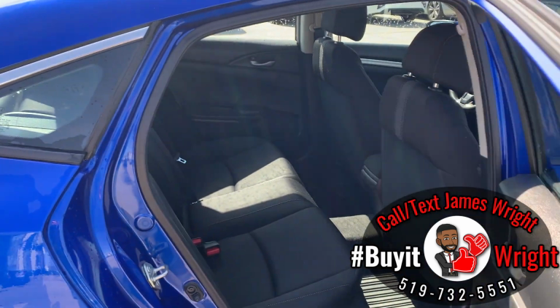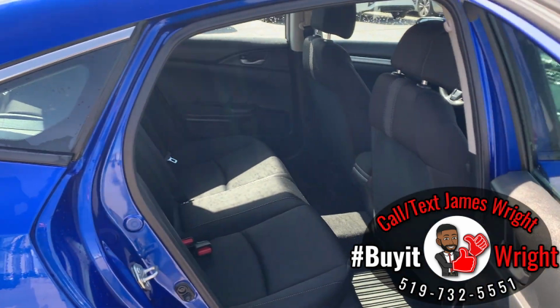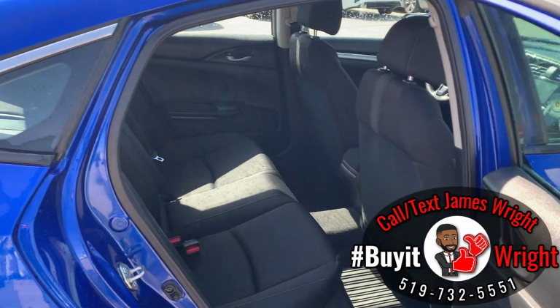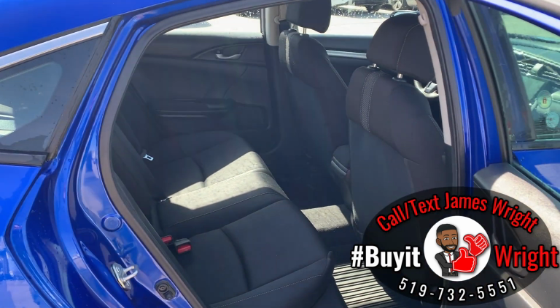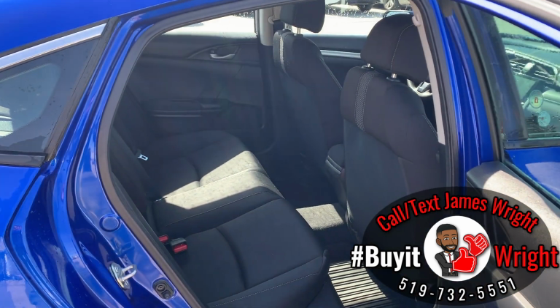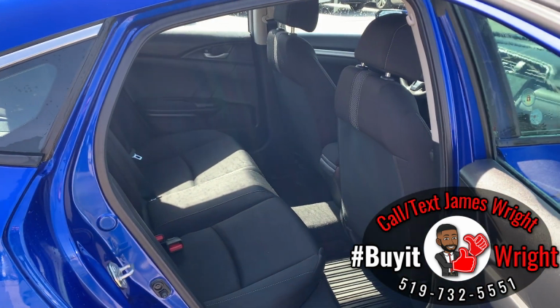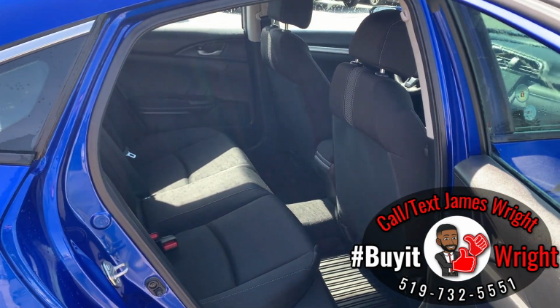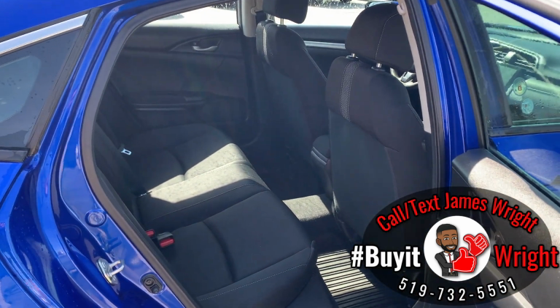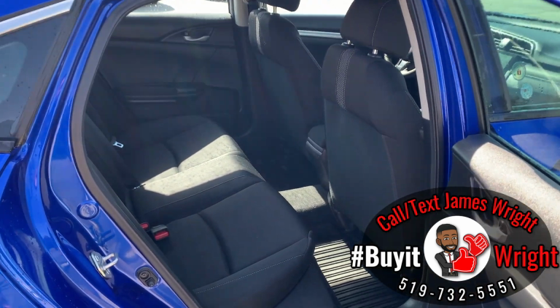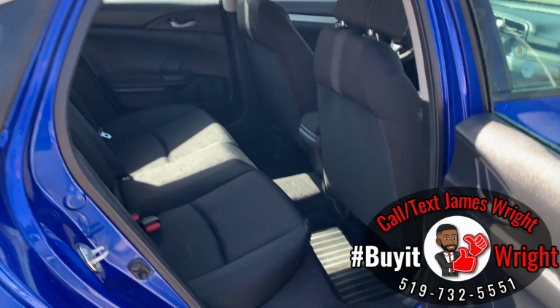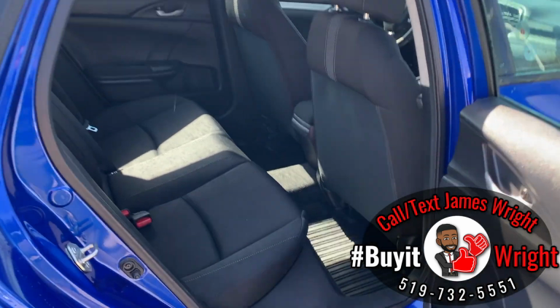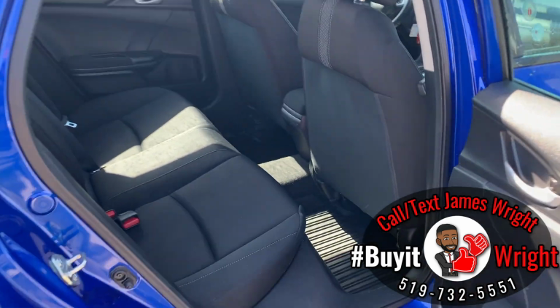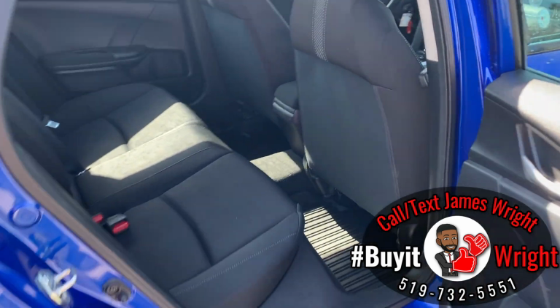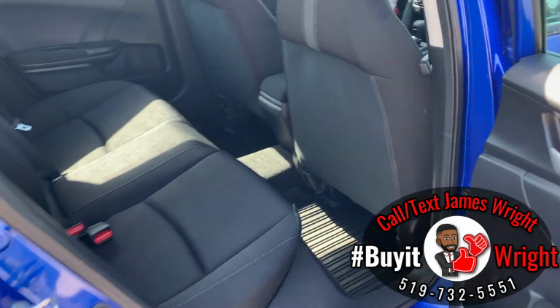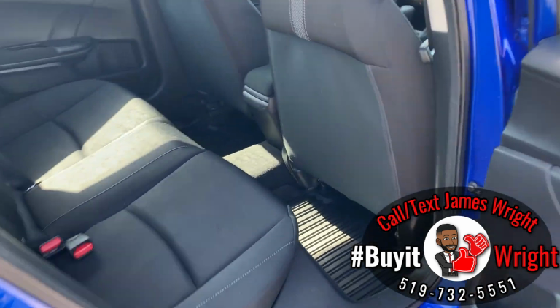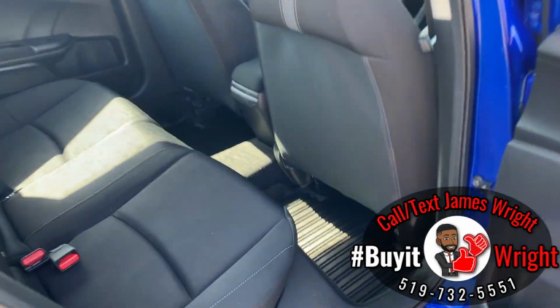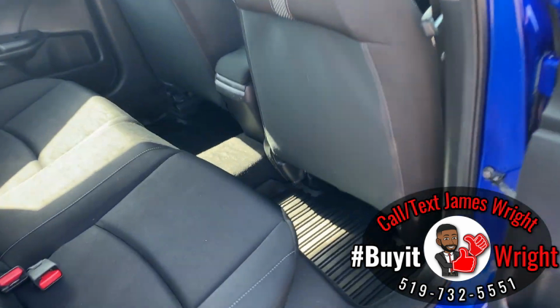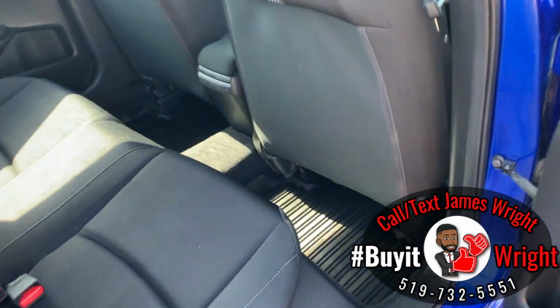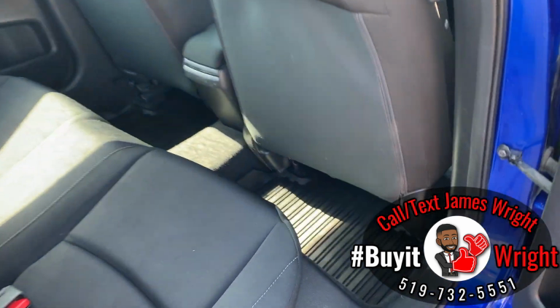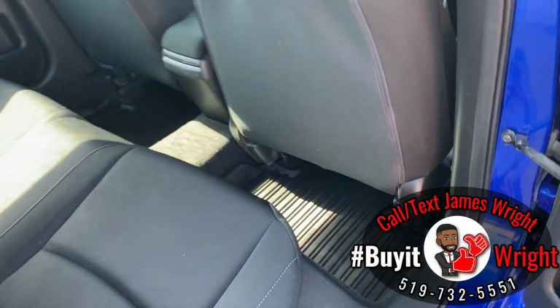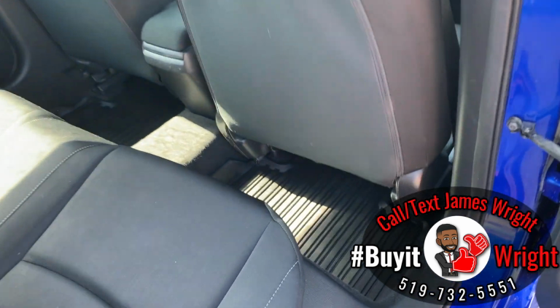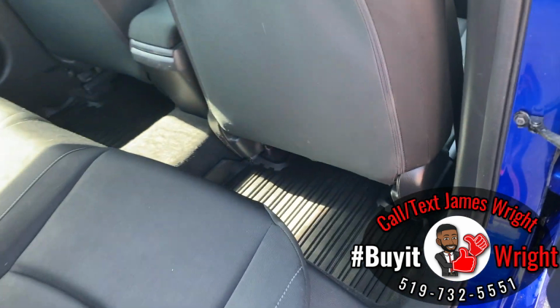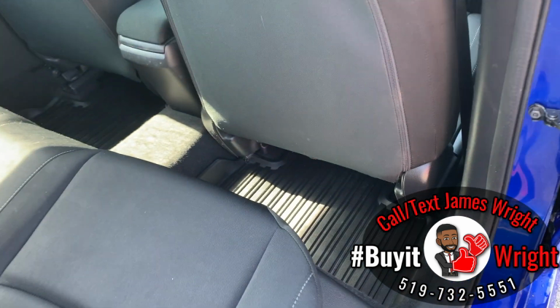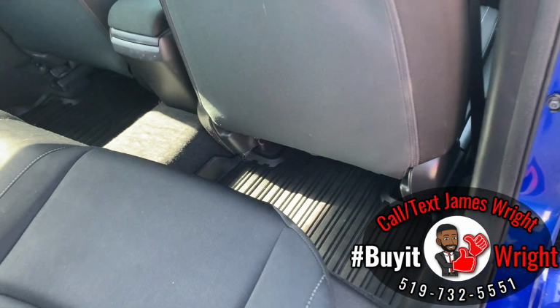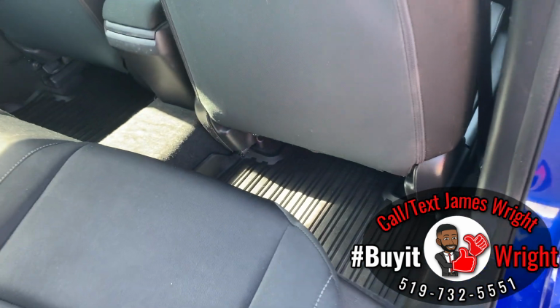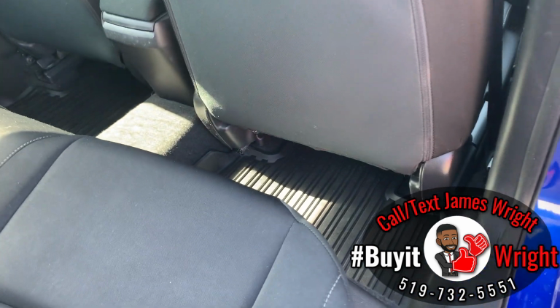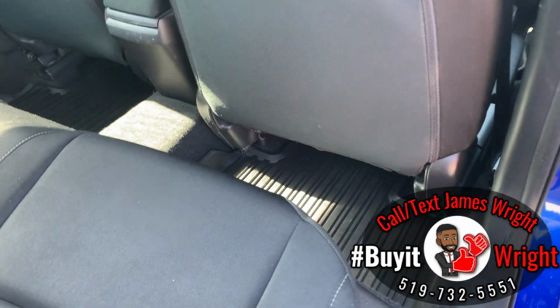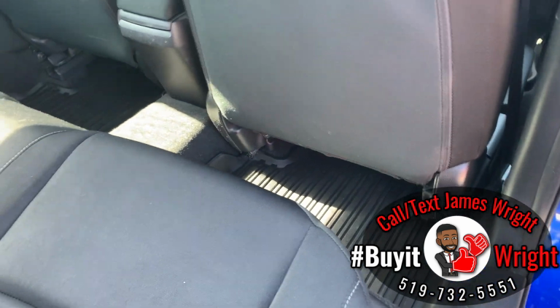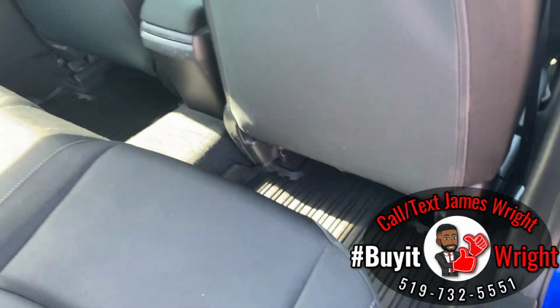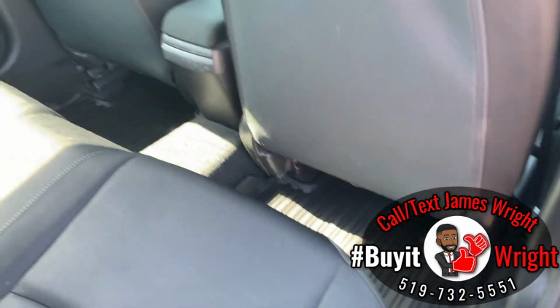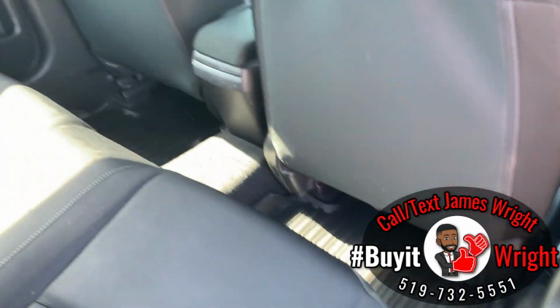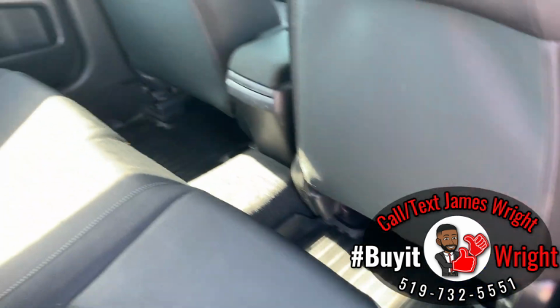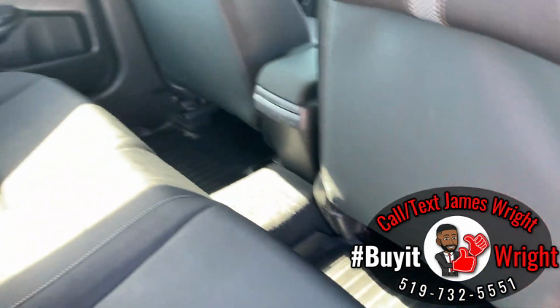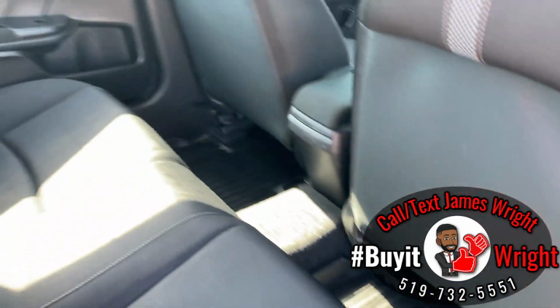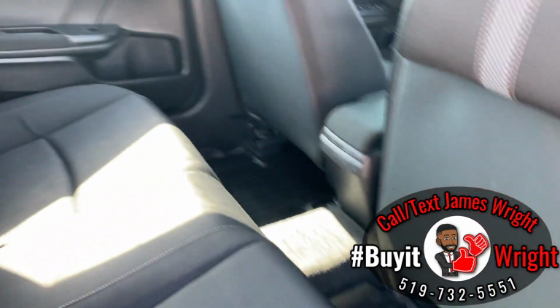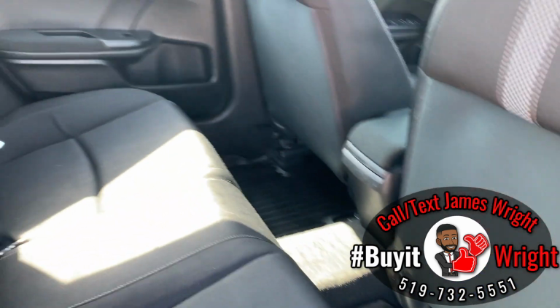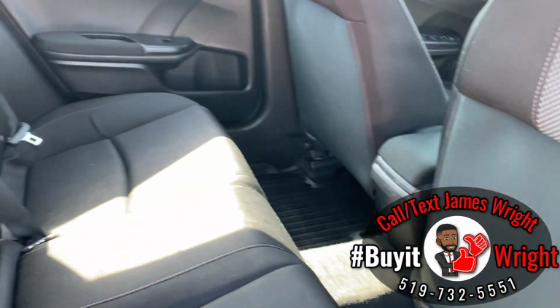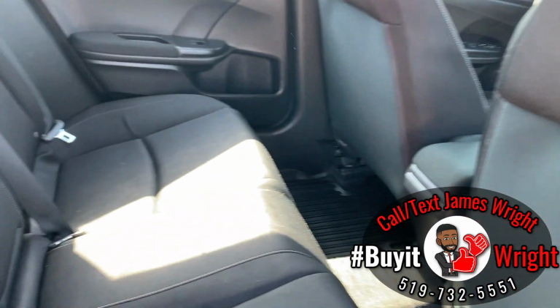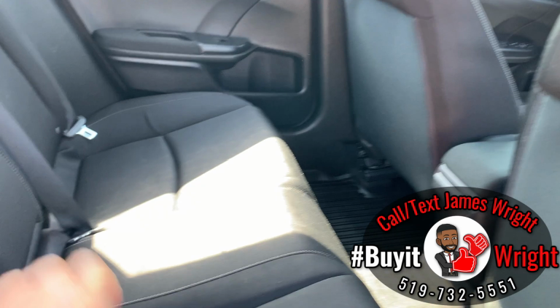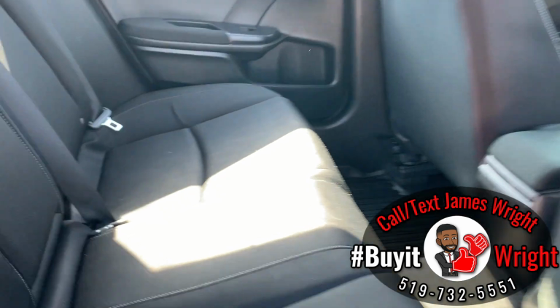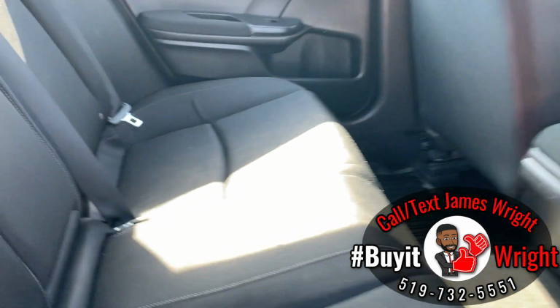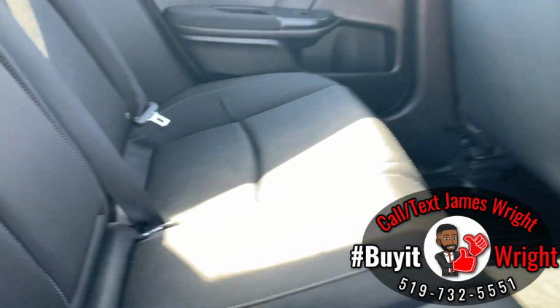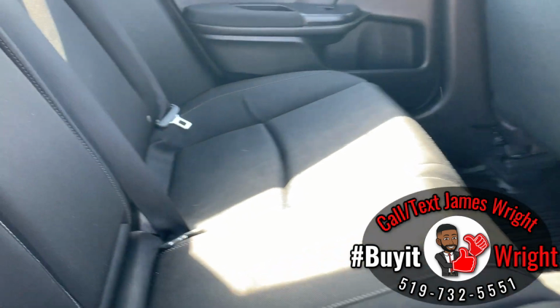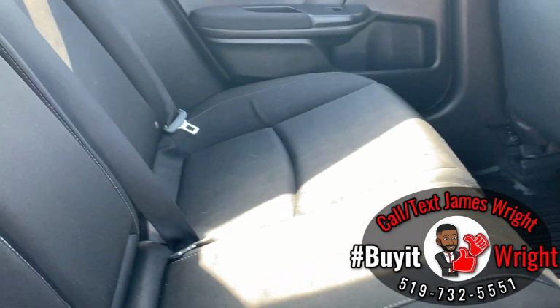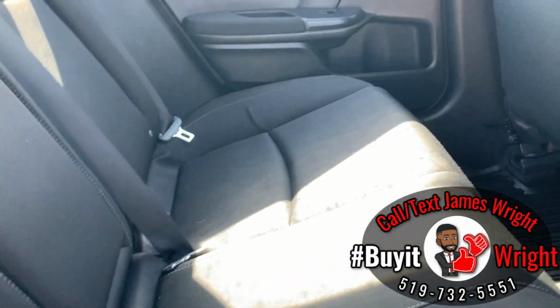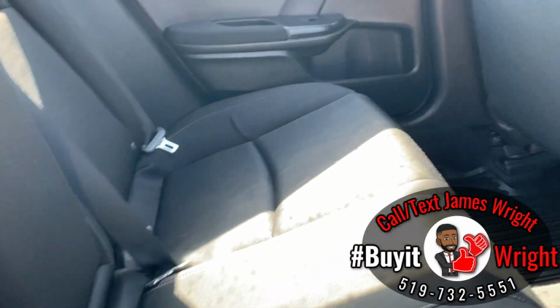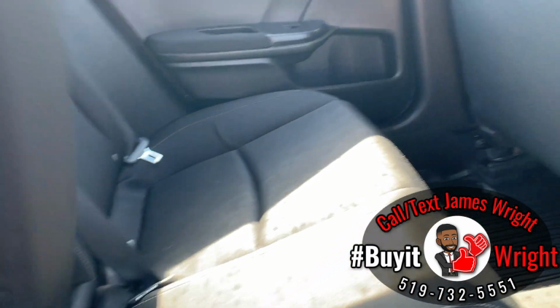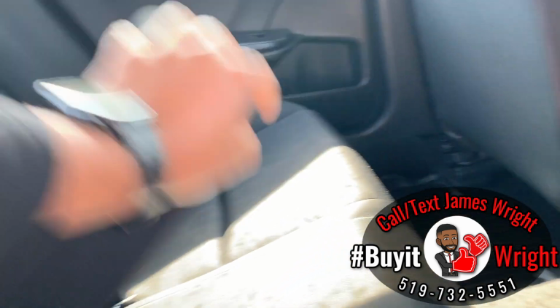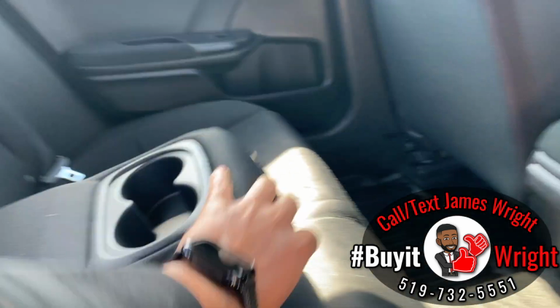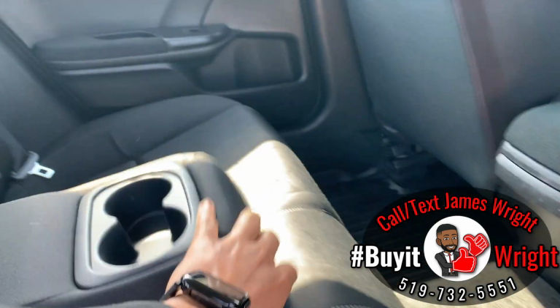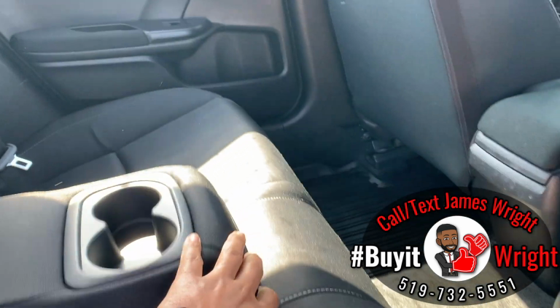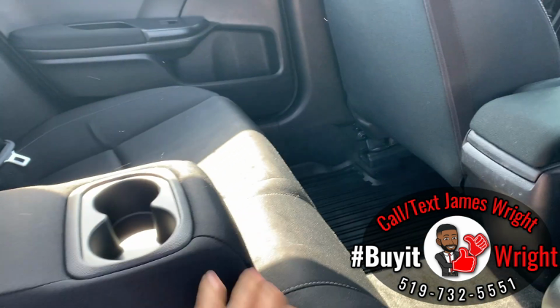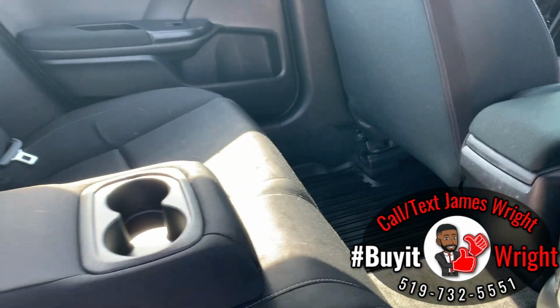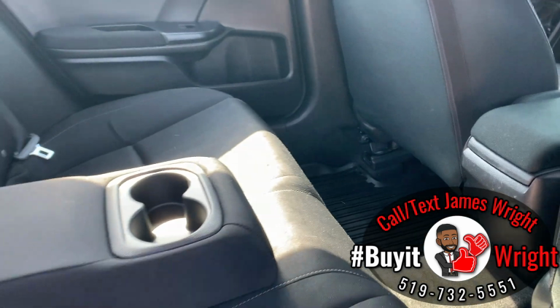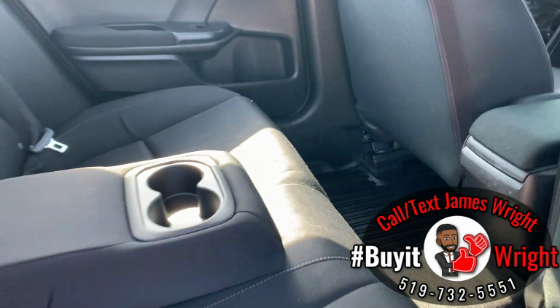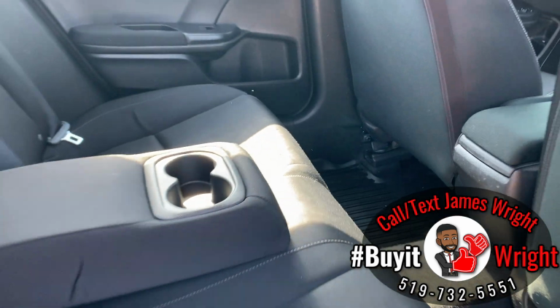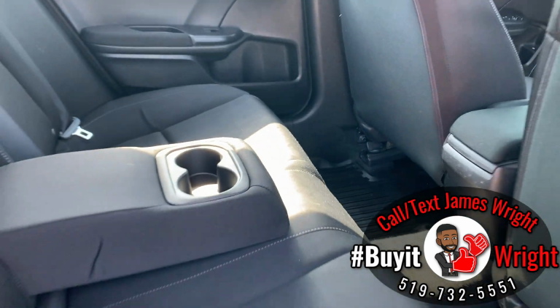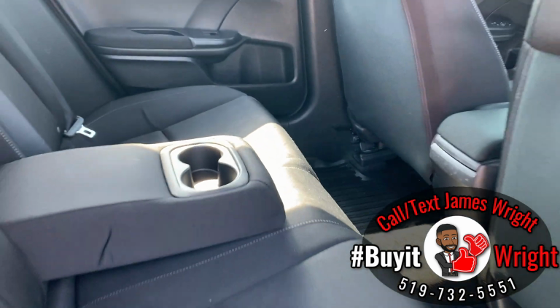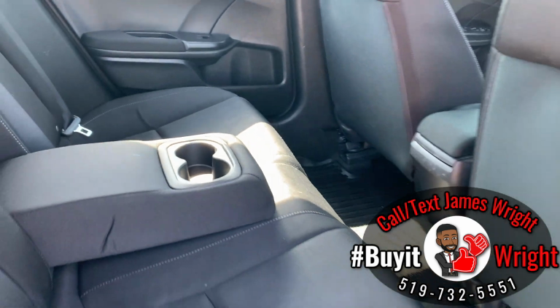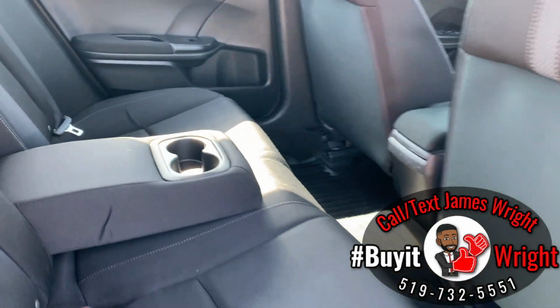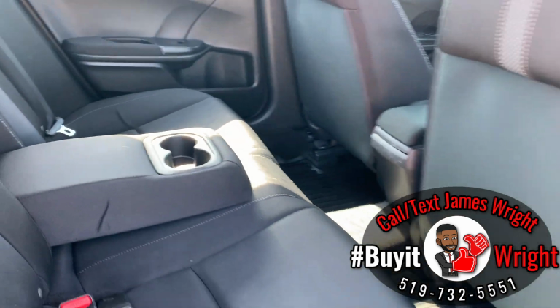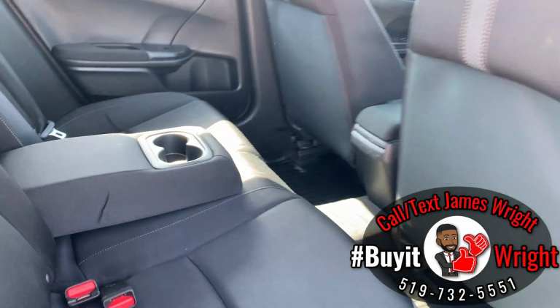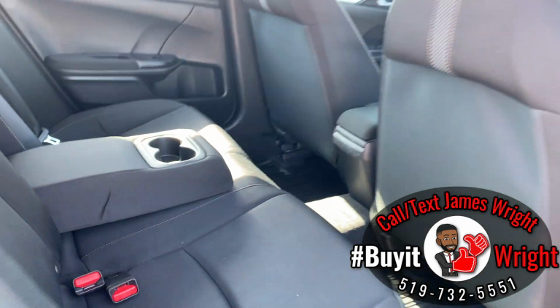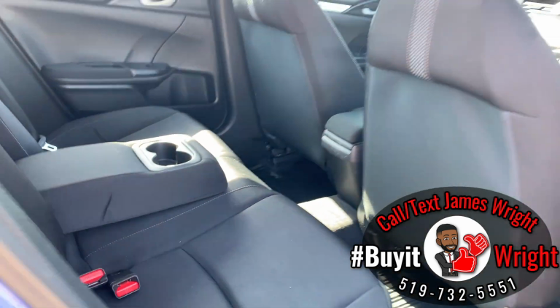You have lots of space in the back, and all-season floor mats are coming with the vehicle. You also have a folding-down center armrest with cup holders.